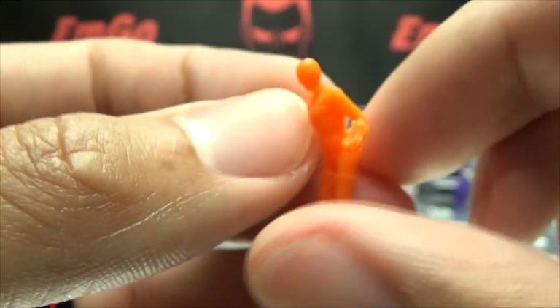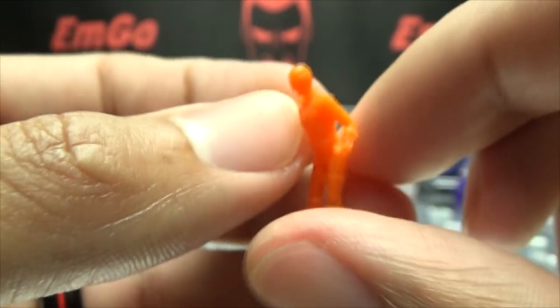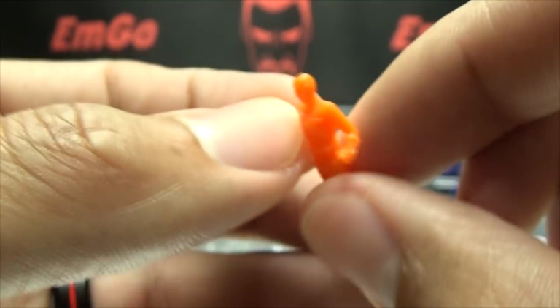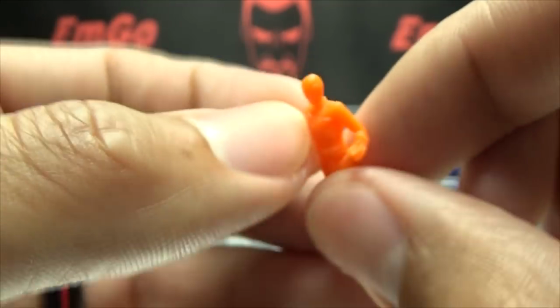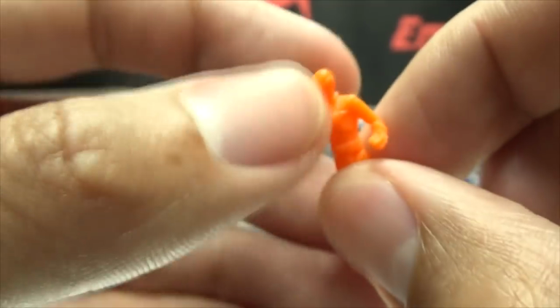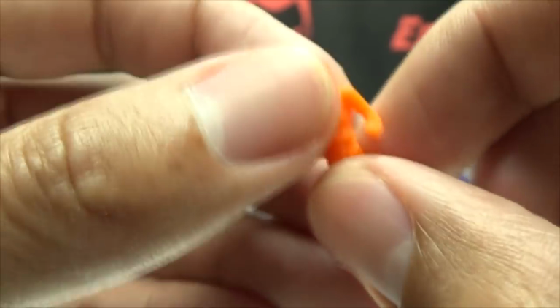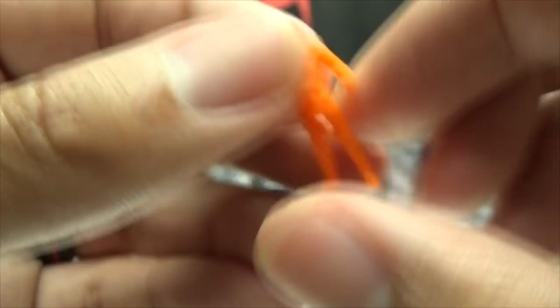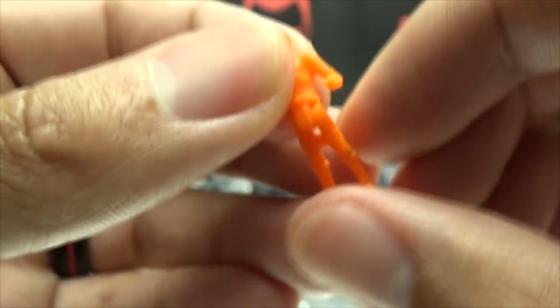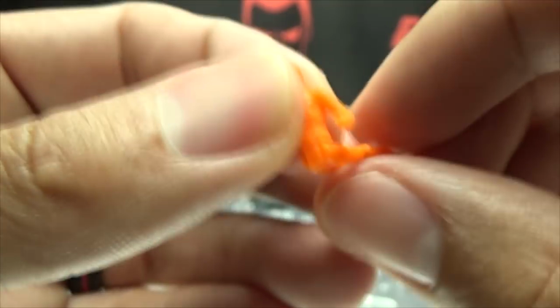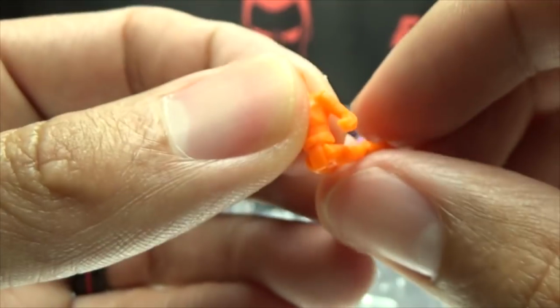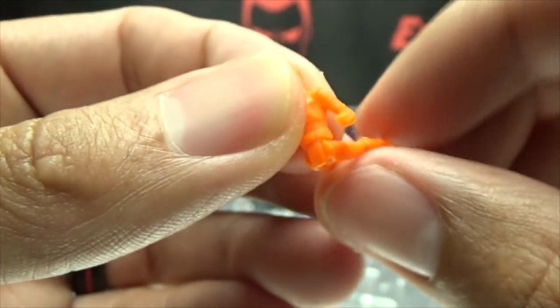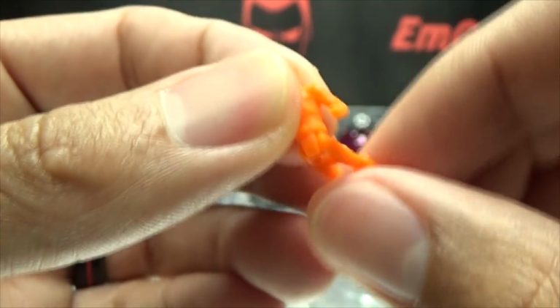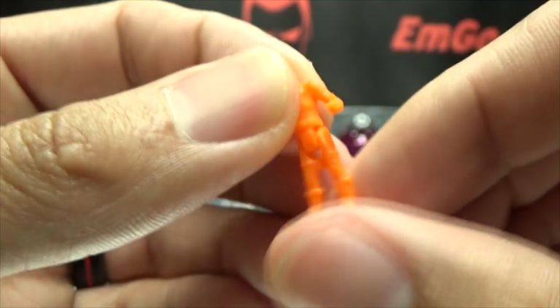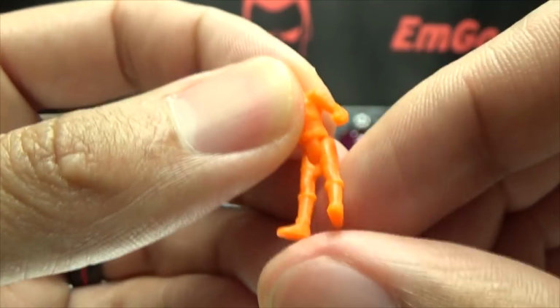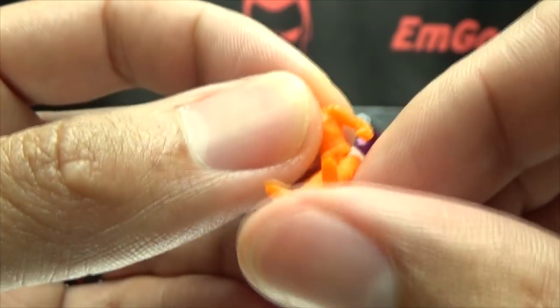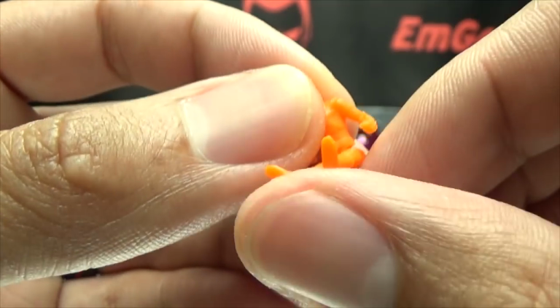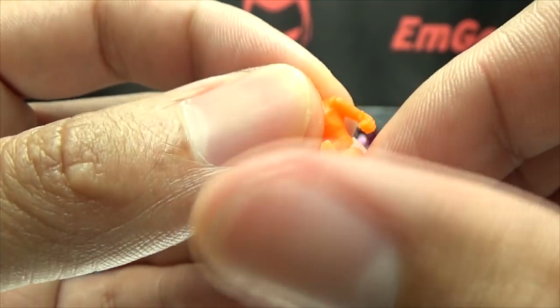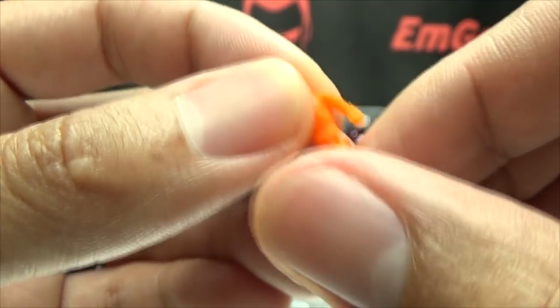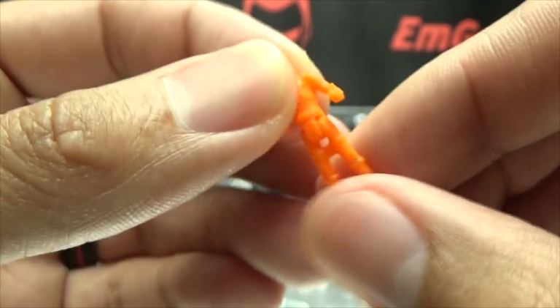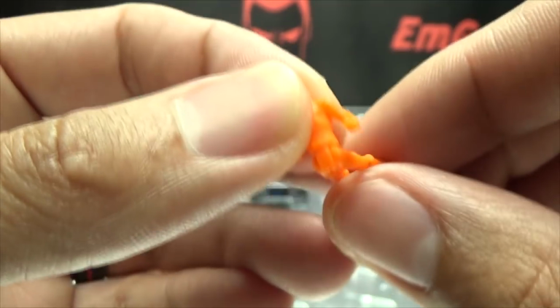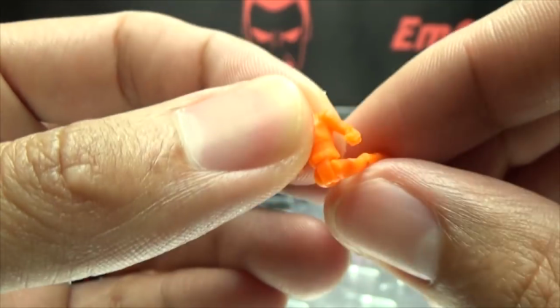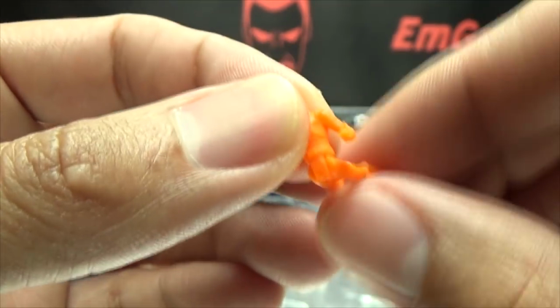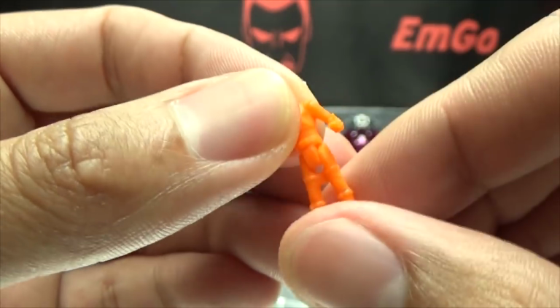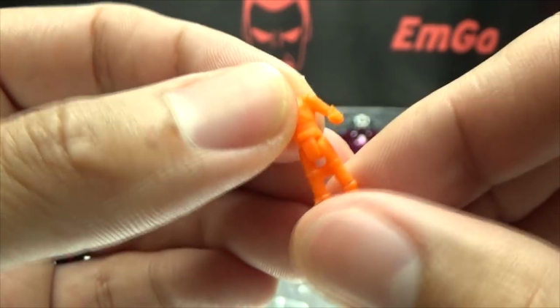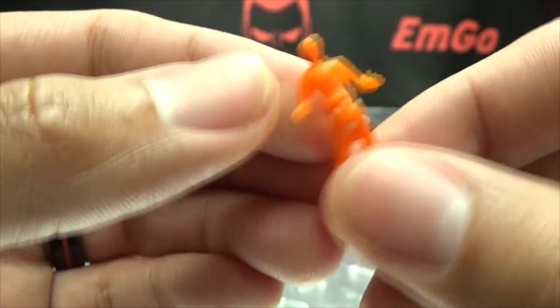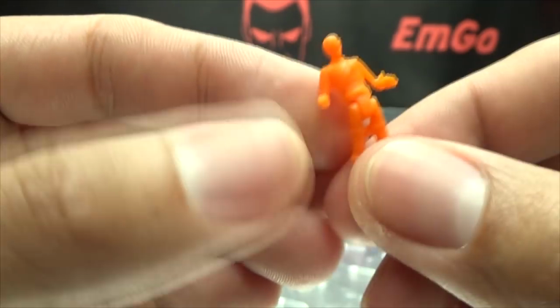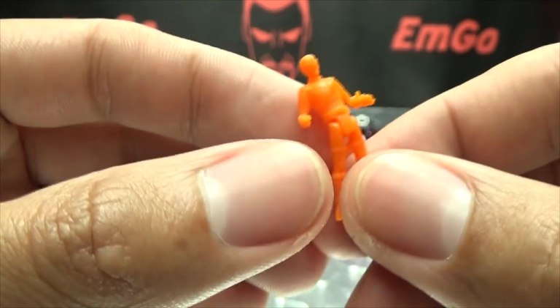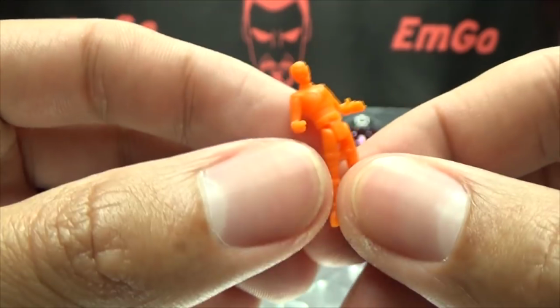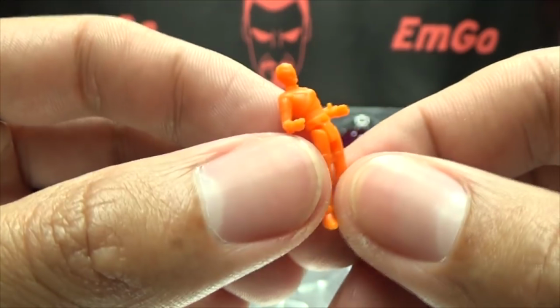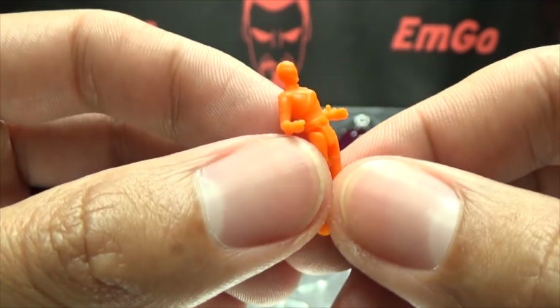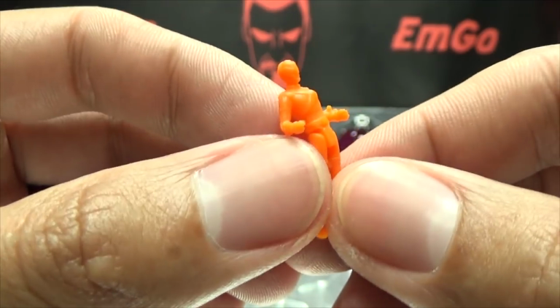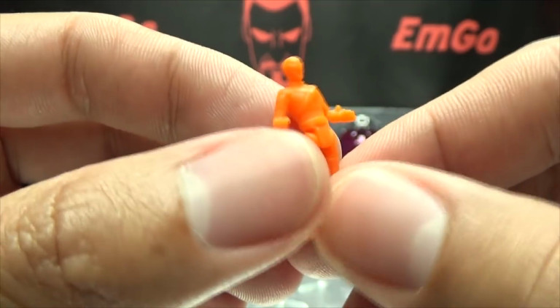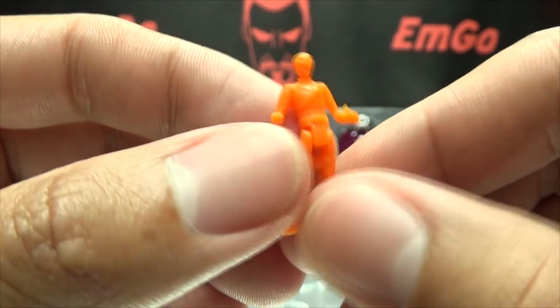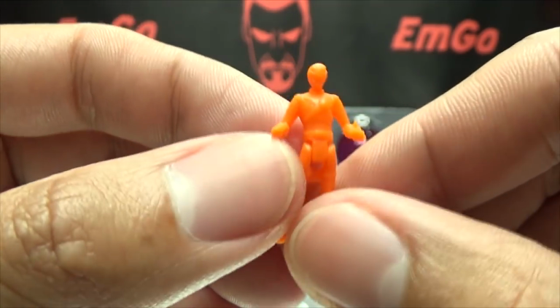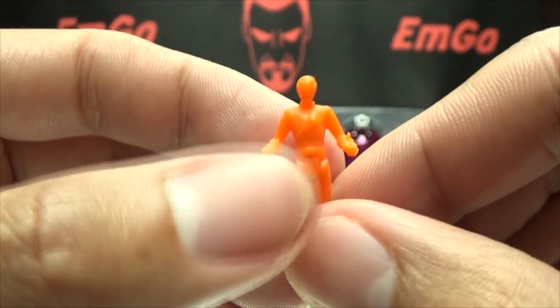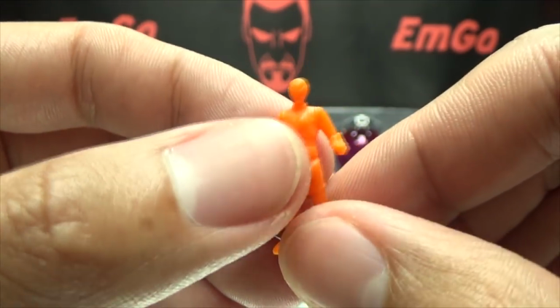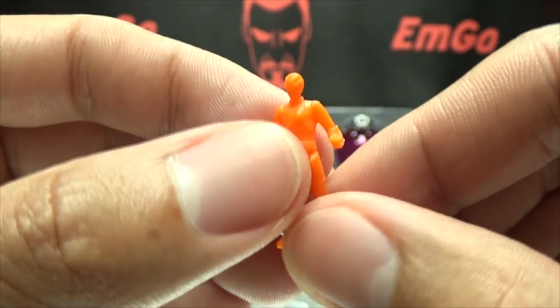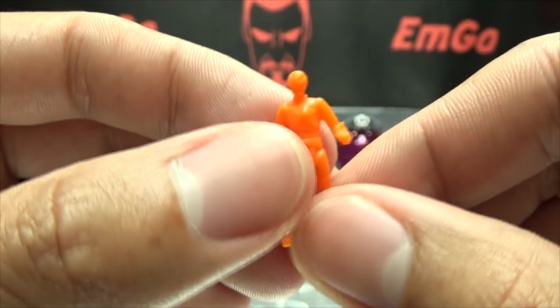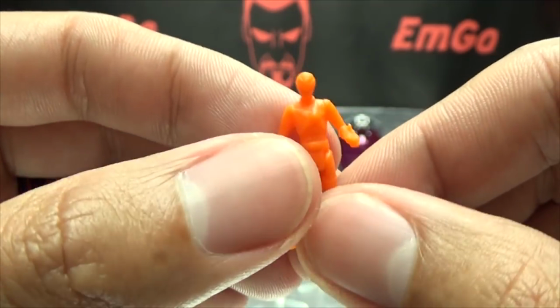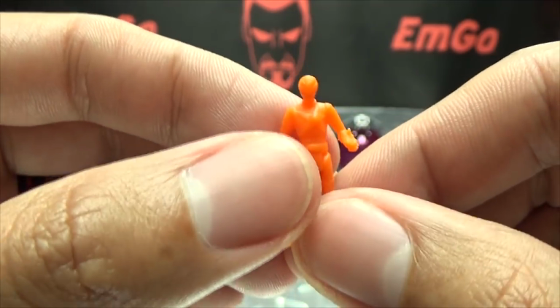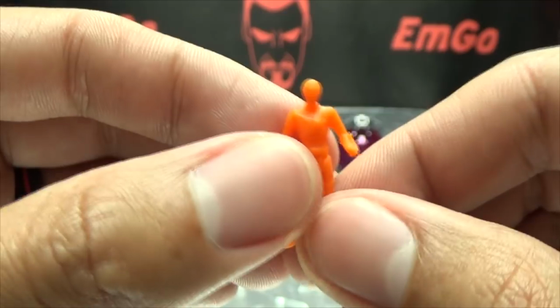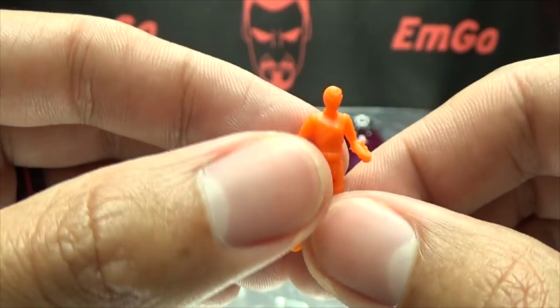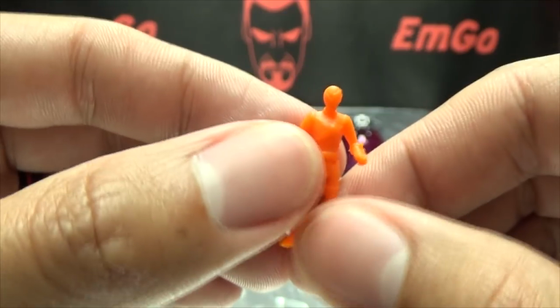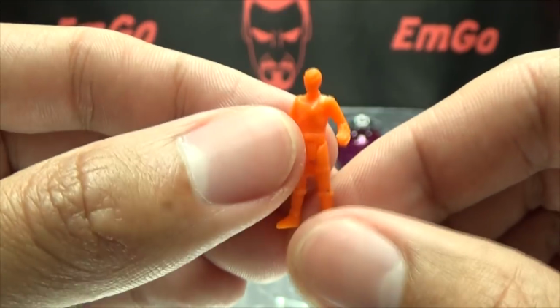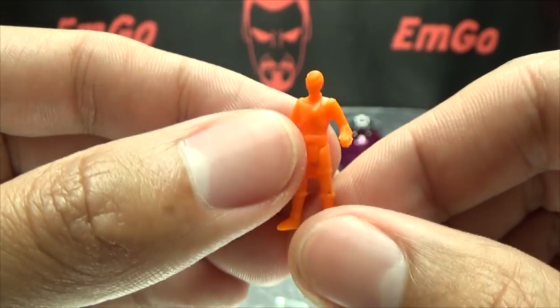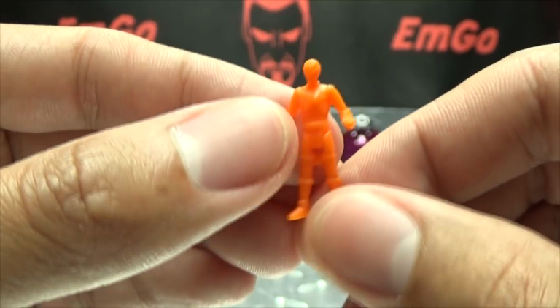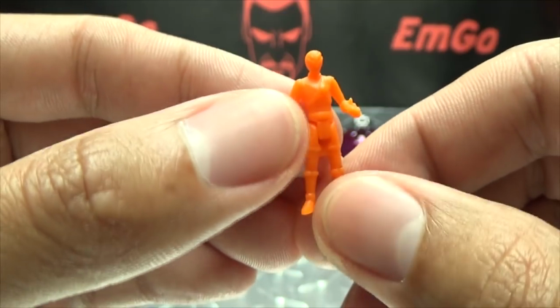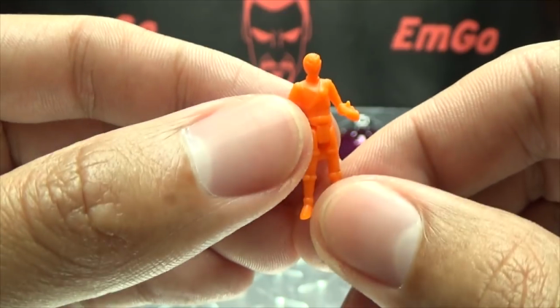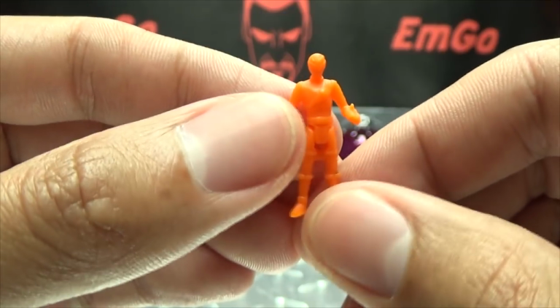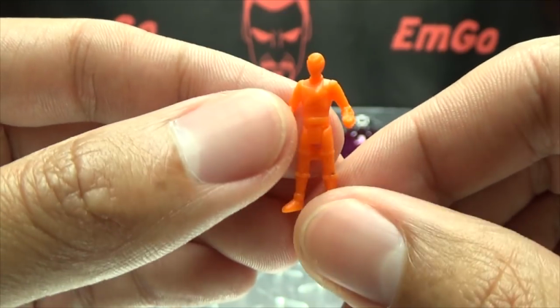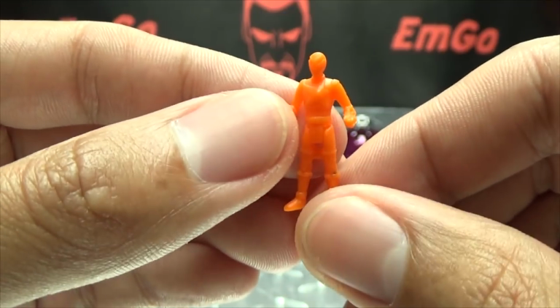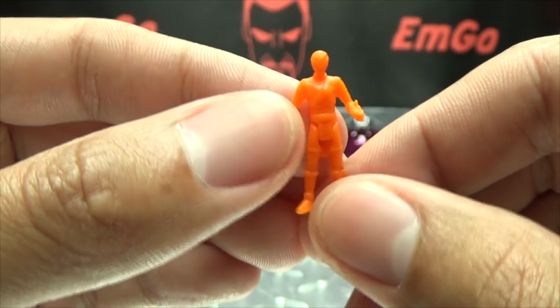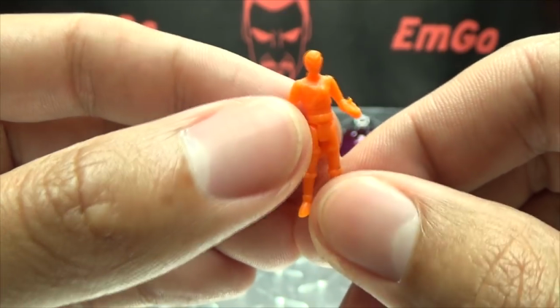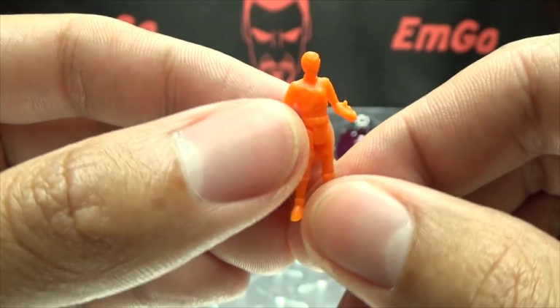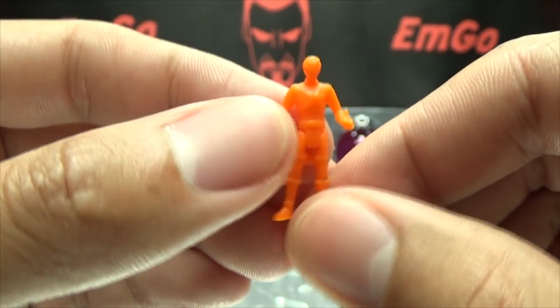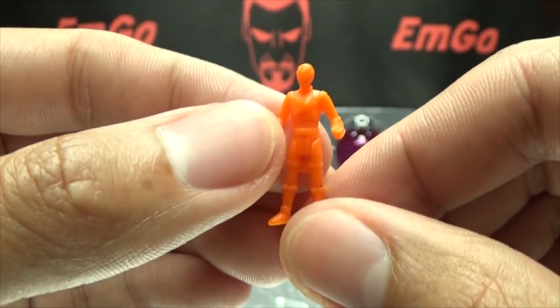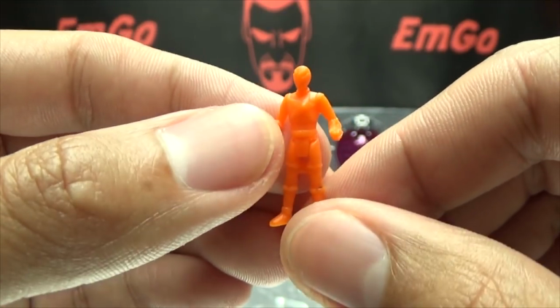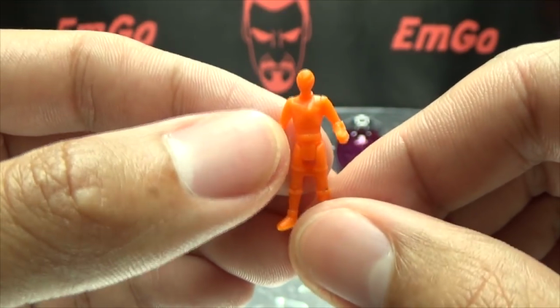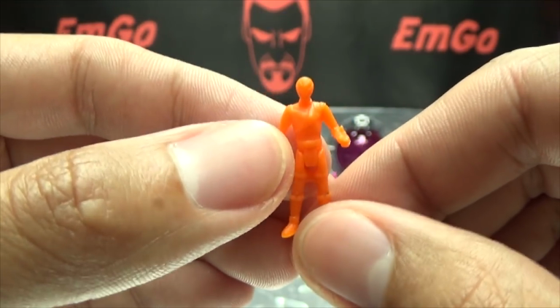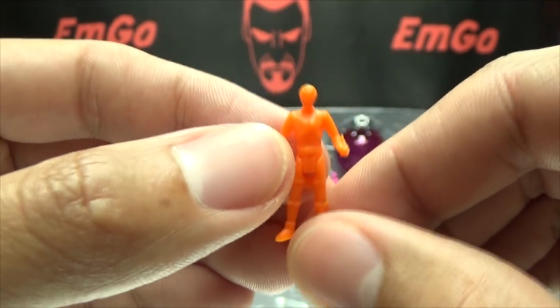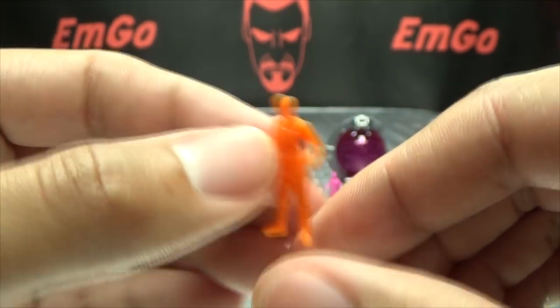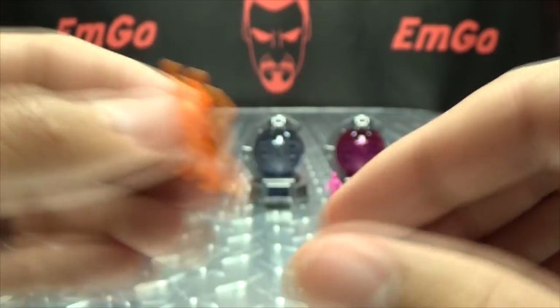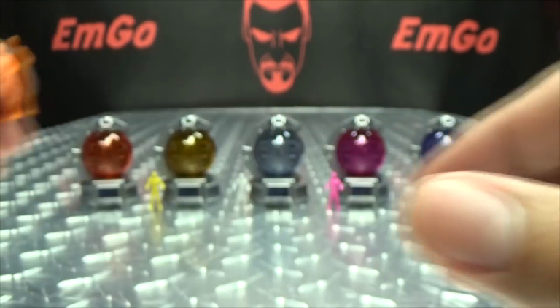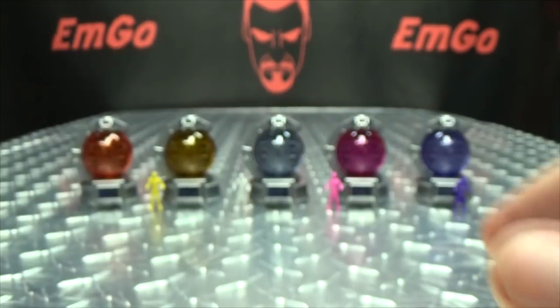Articulation-wise, the legs just move forward and back on a hinge, and that's all the articulation you can get out of them. But there is Sasori Orange.